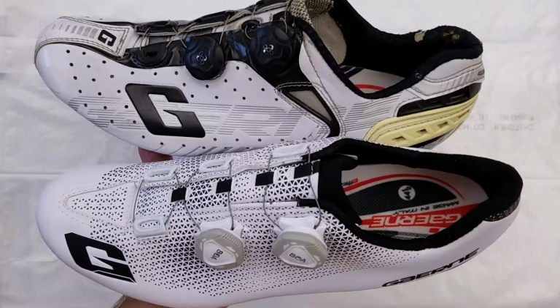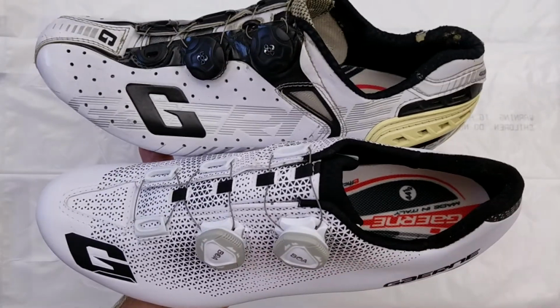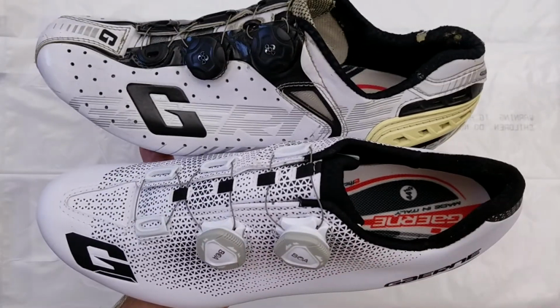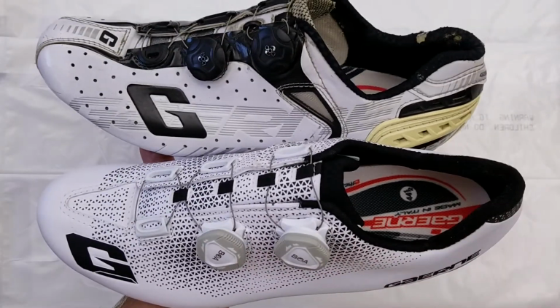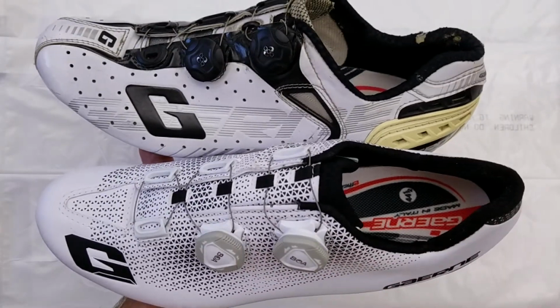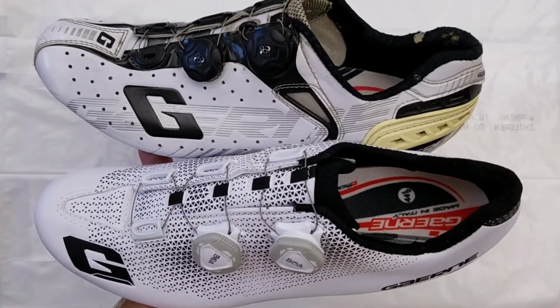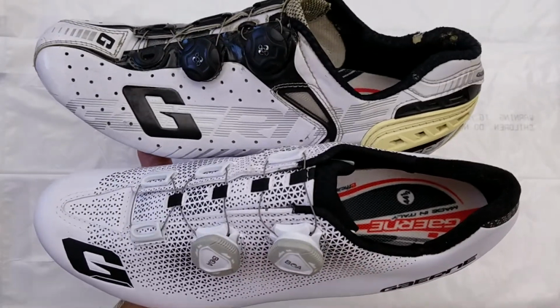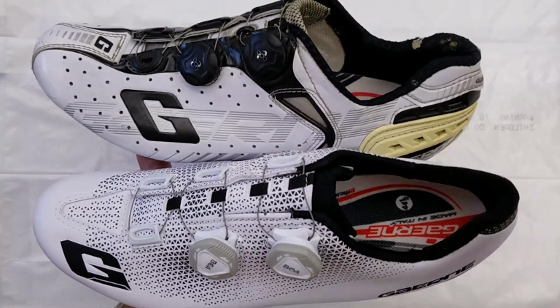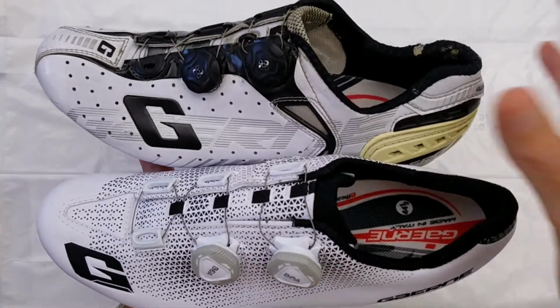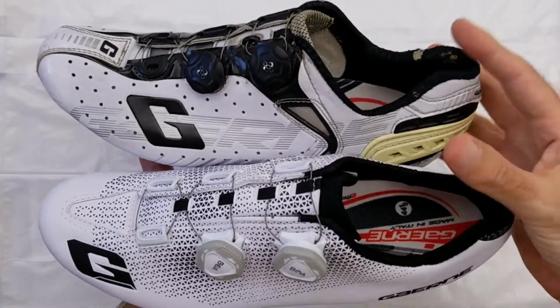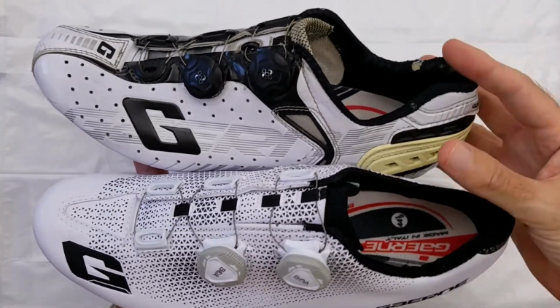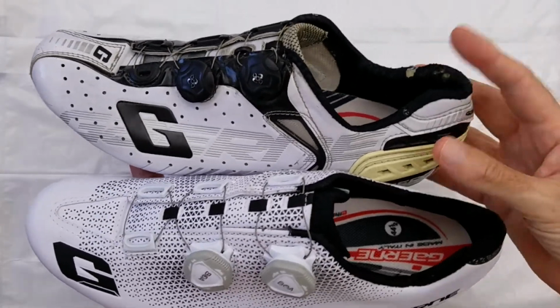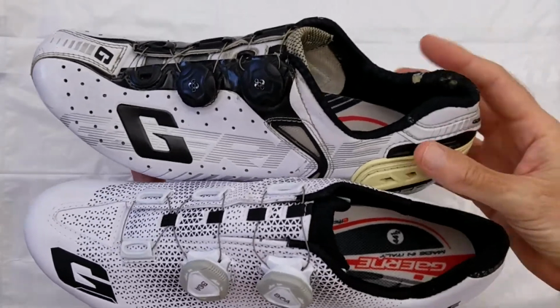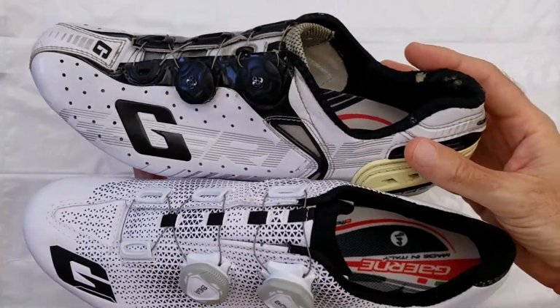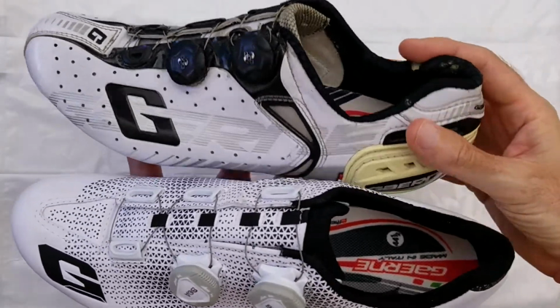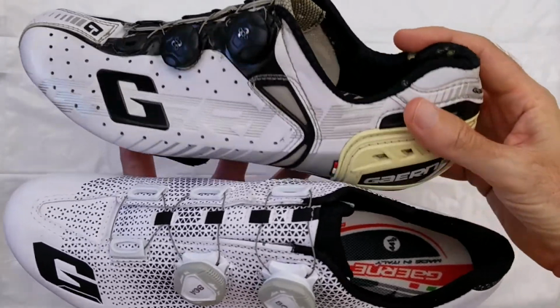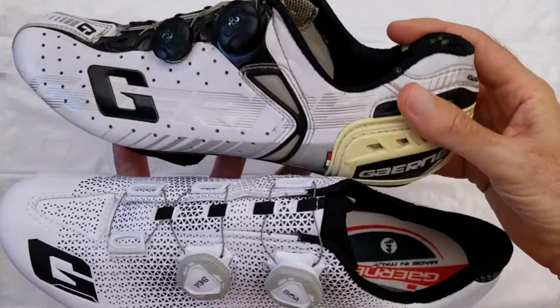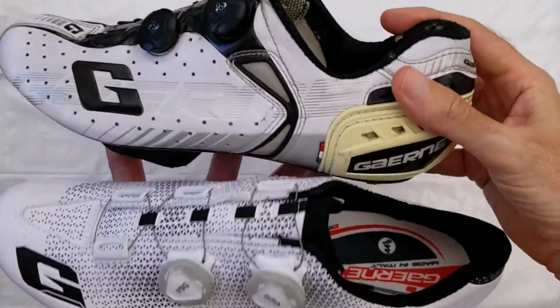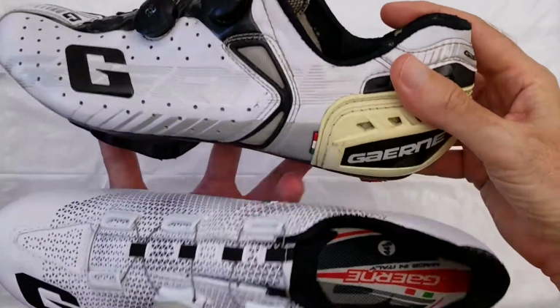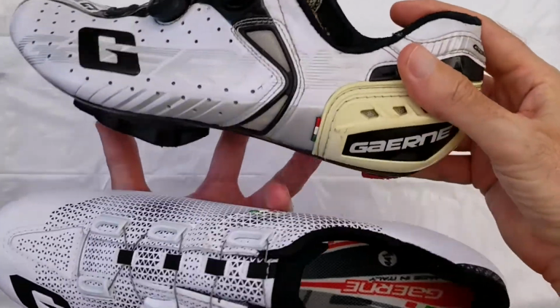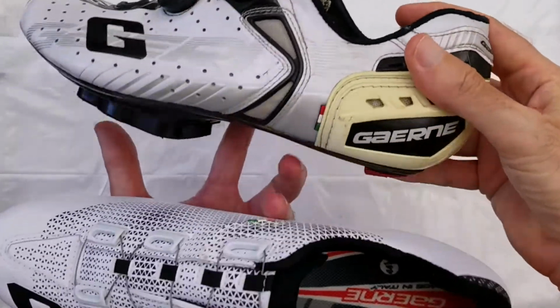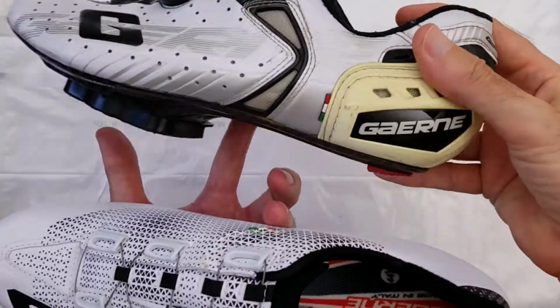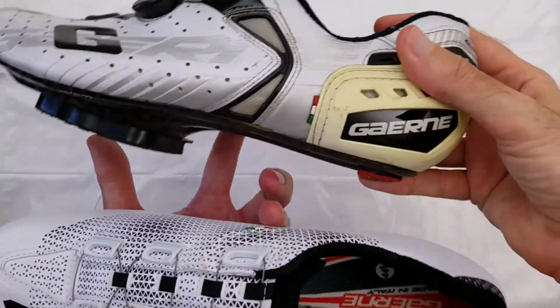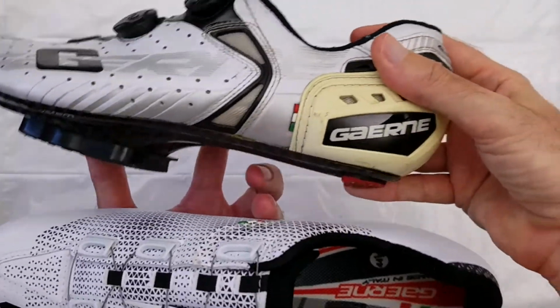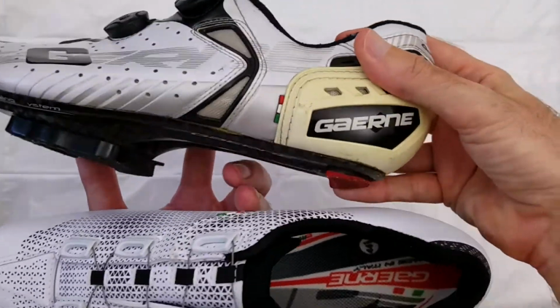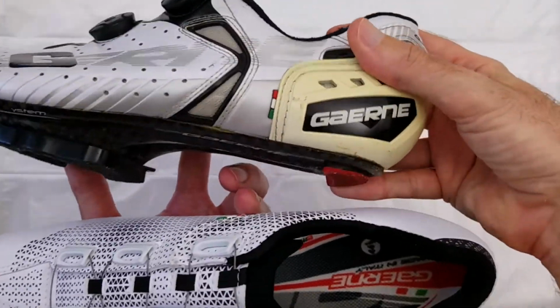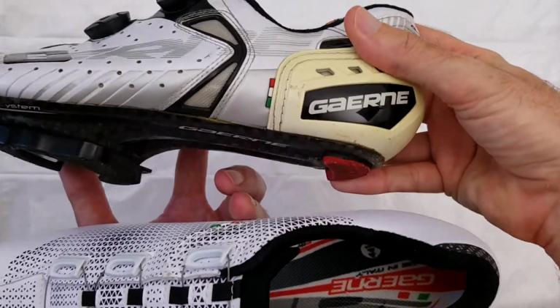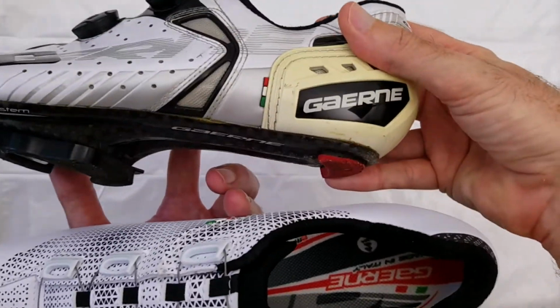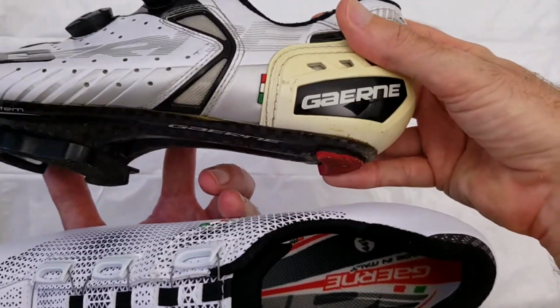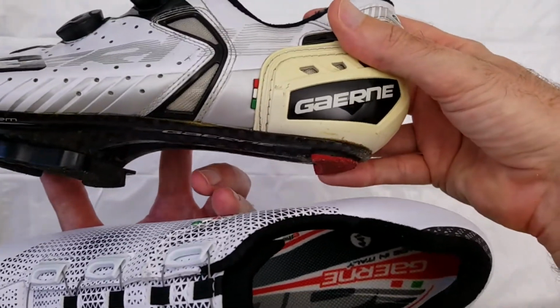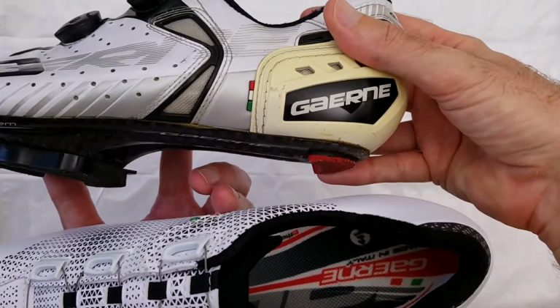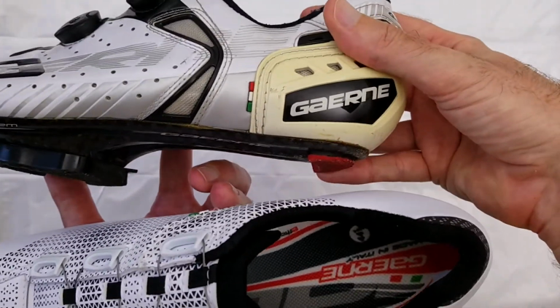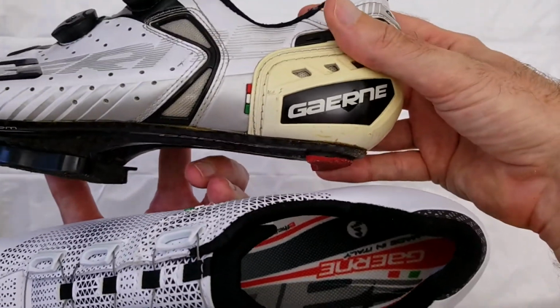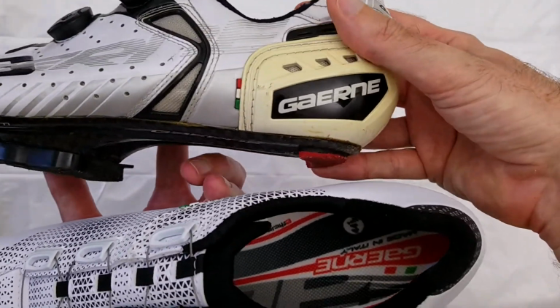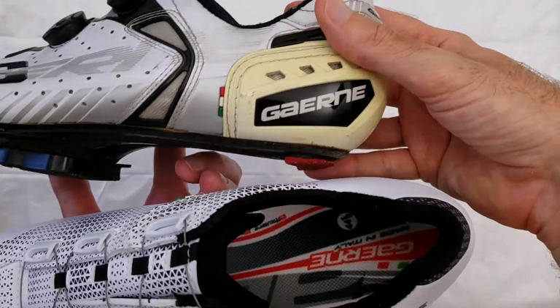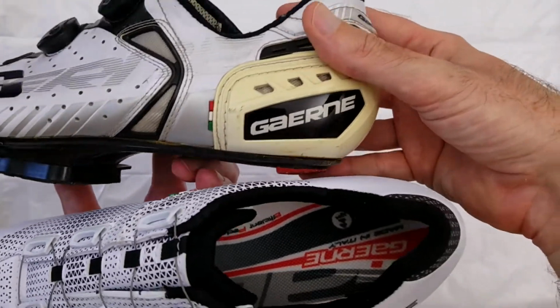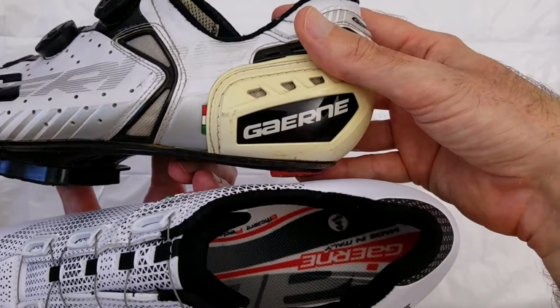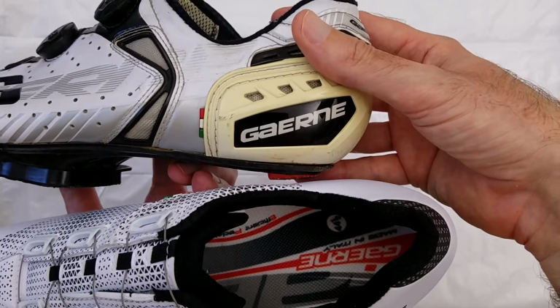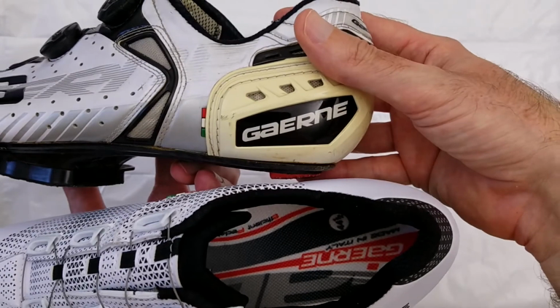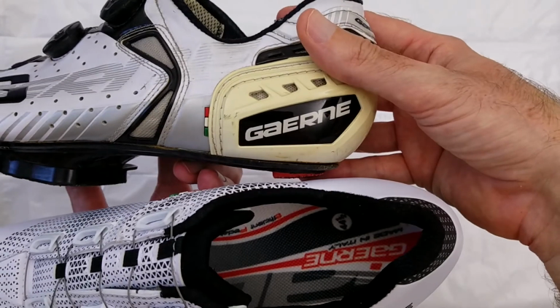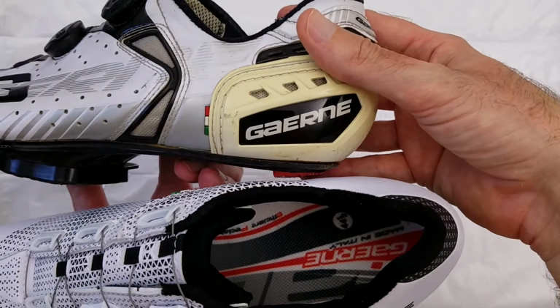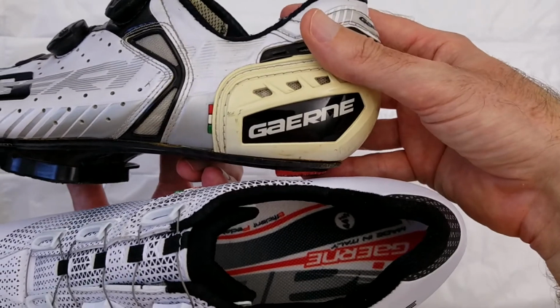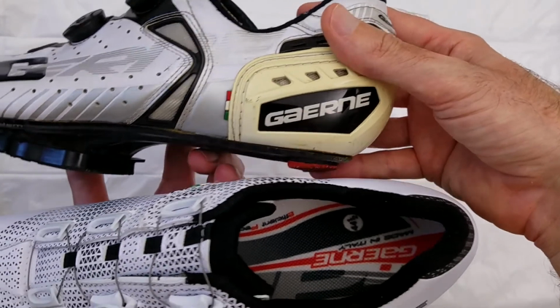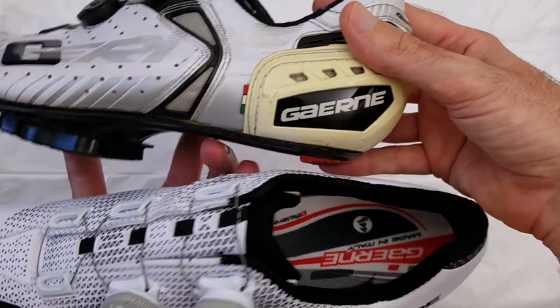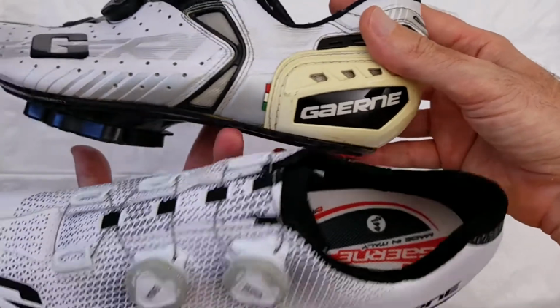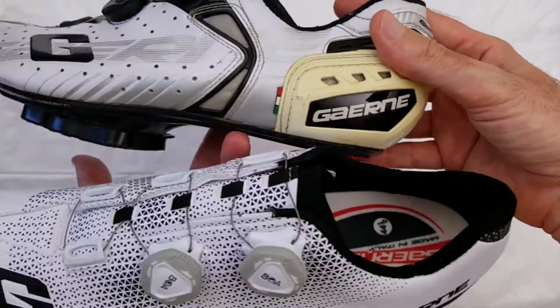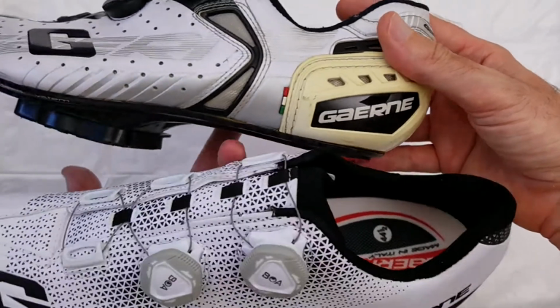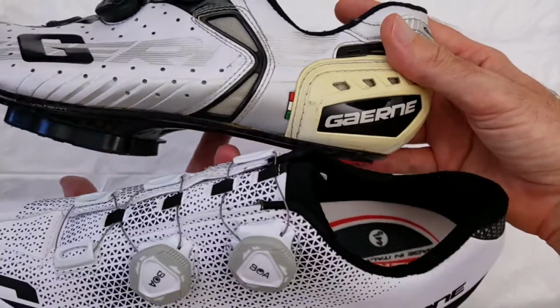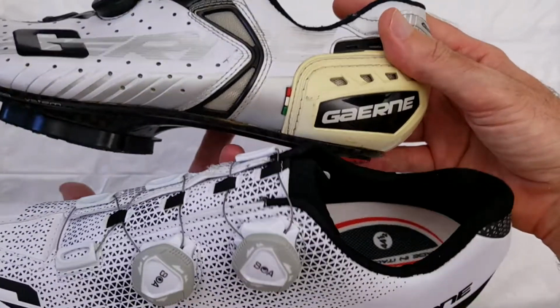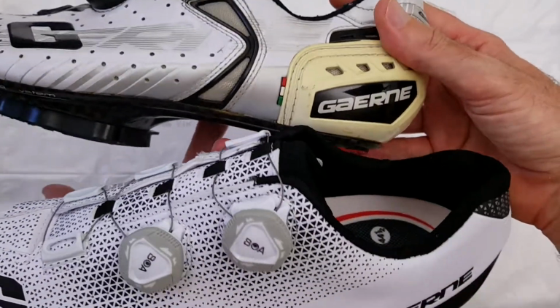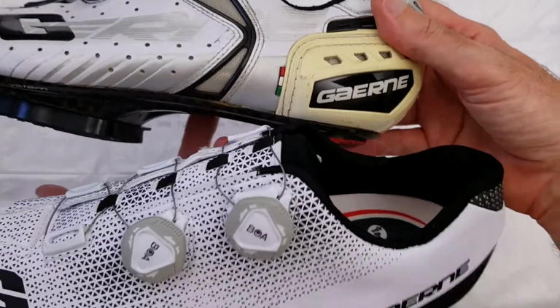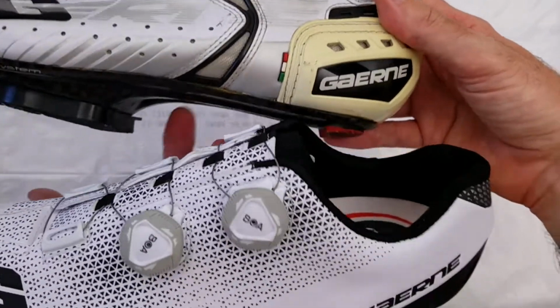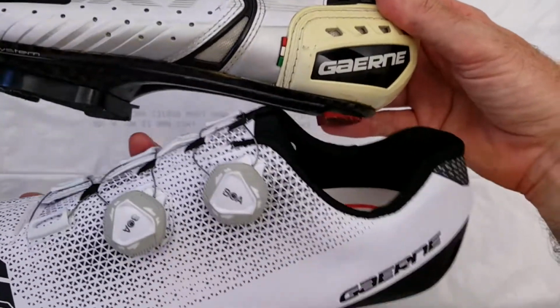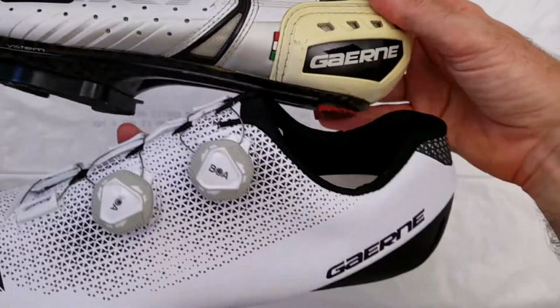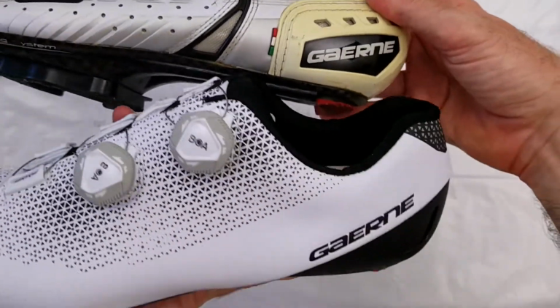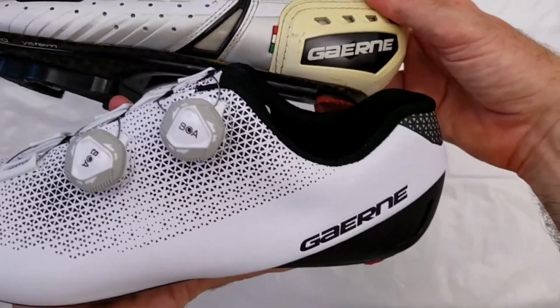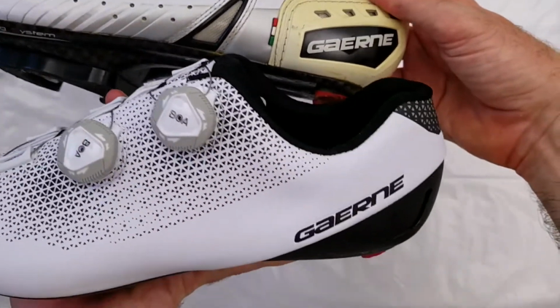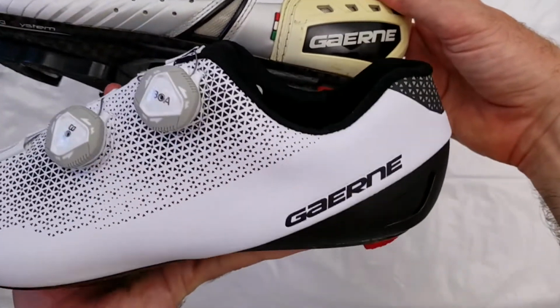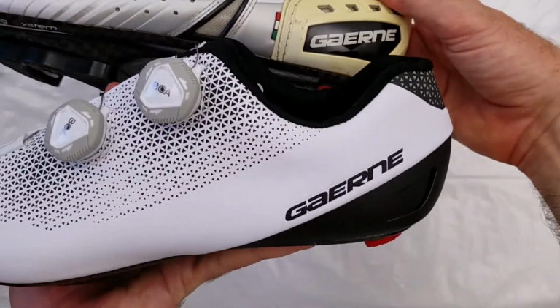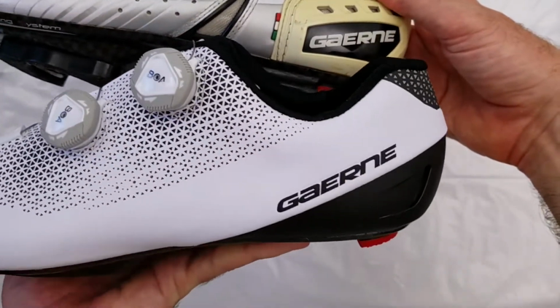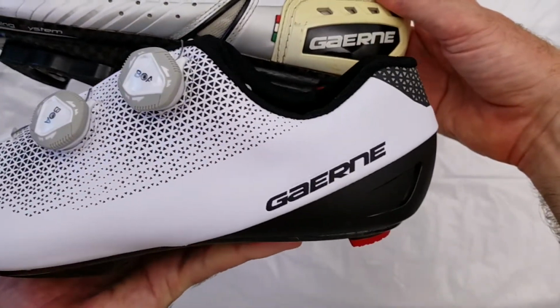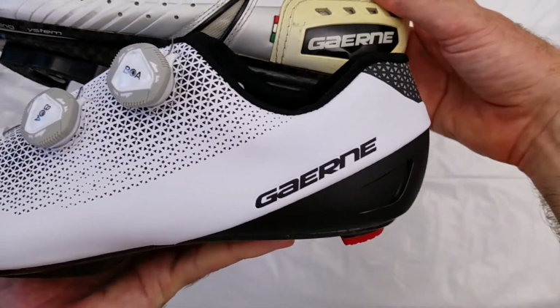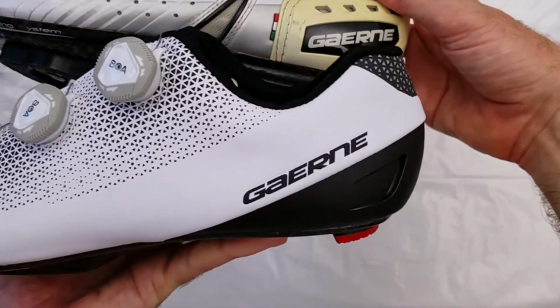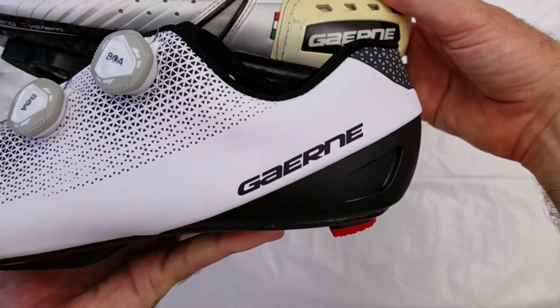The heel counter on the older model yellowed with age, so that does not look so good. That should not be an issue on the newer model.